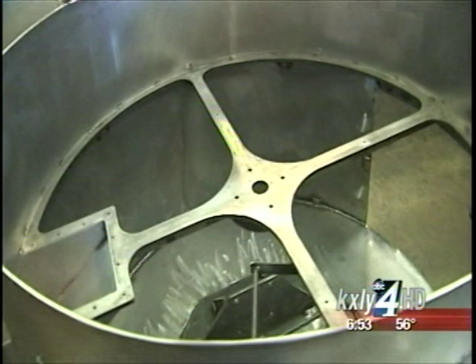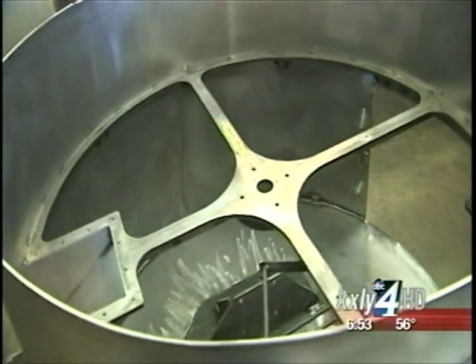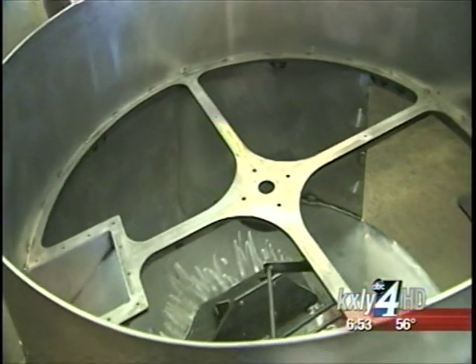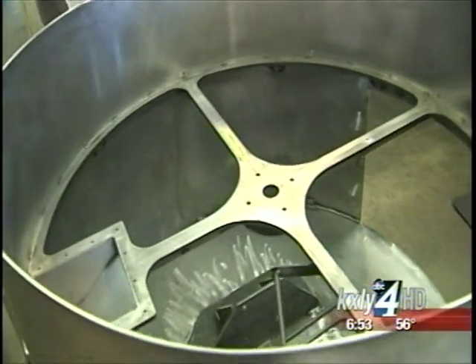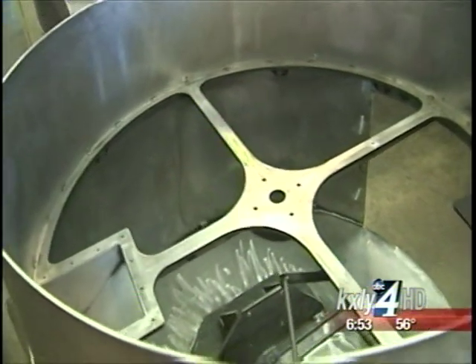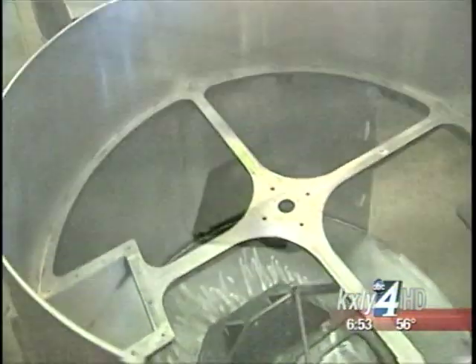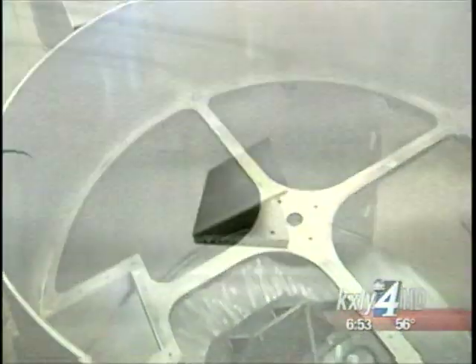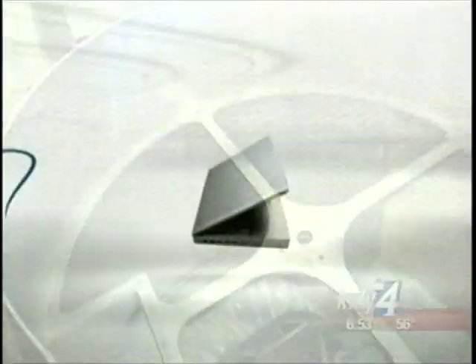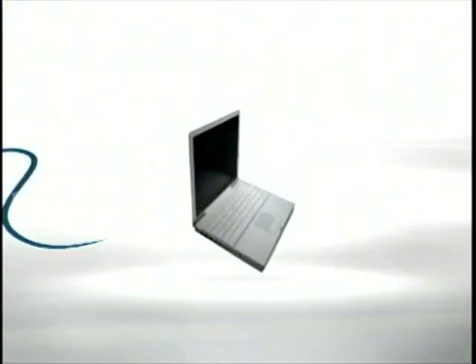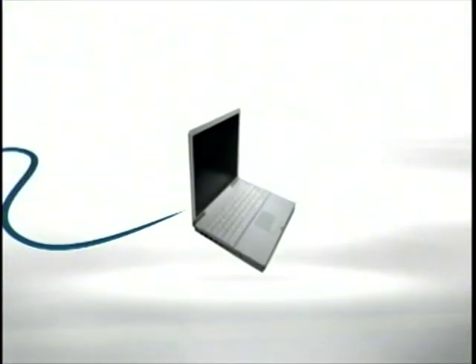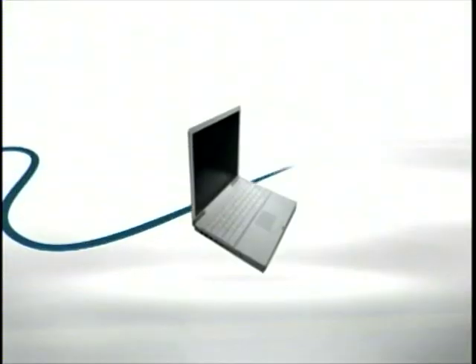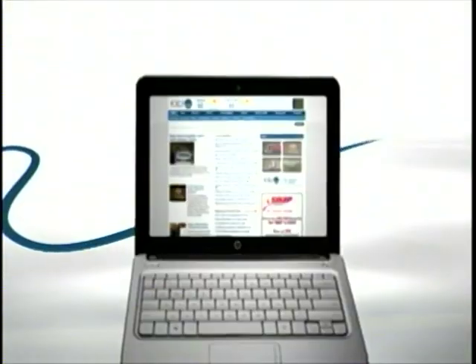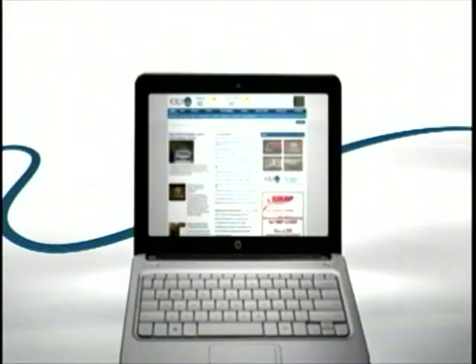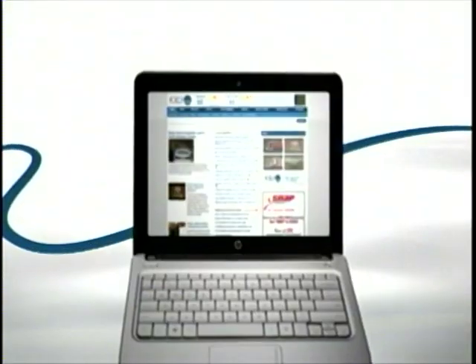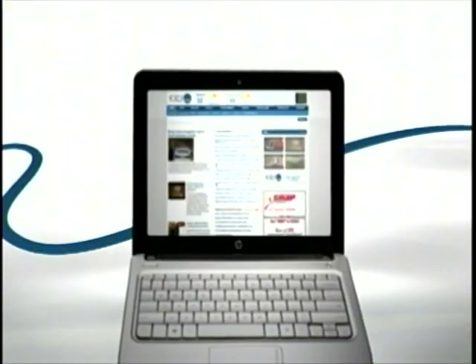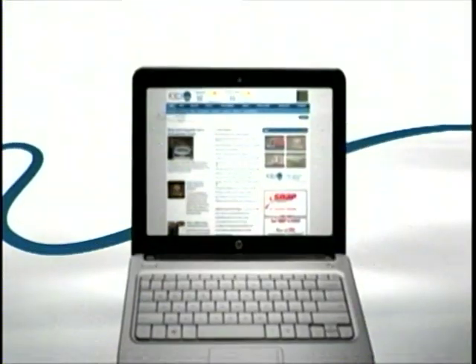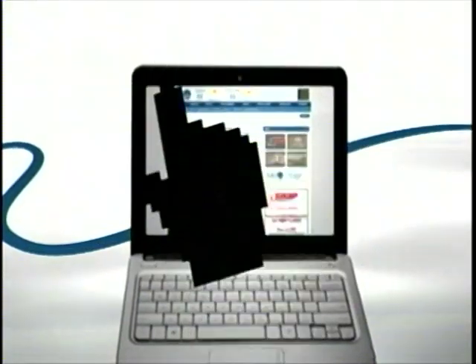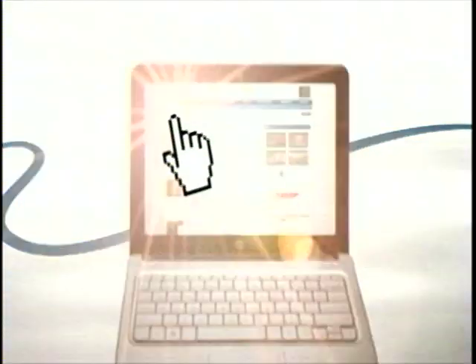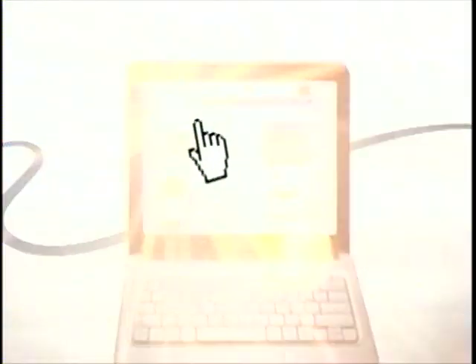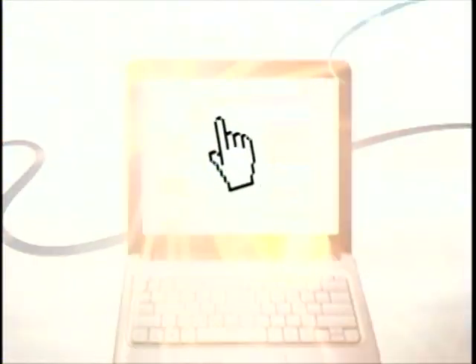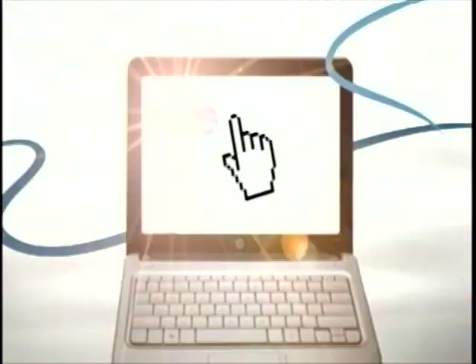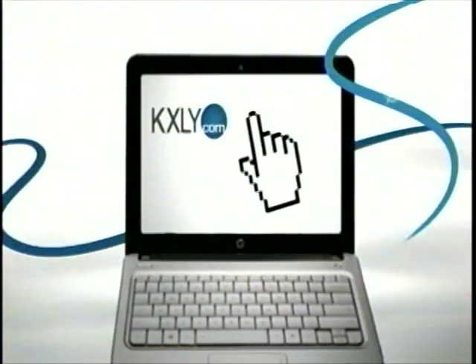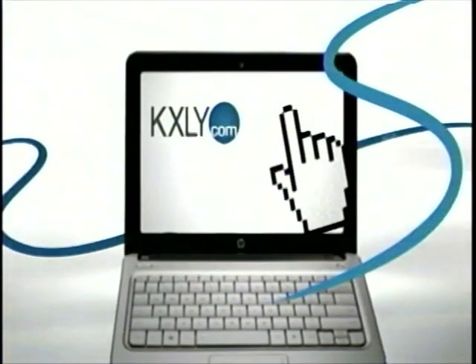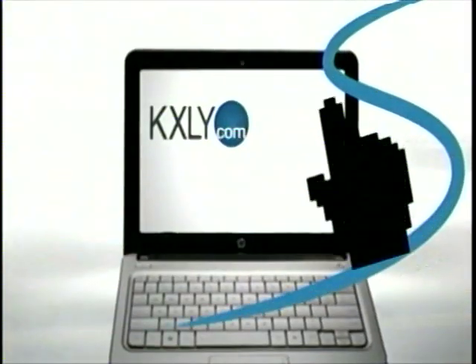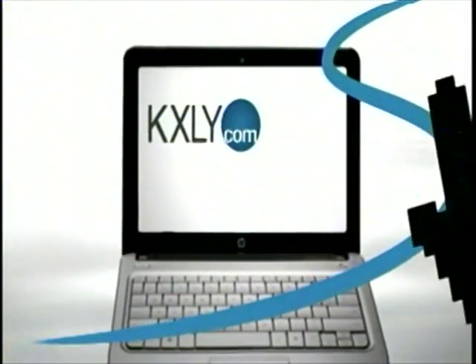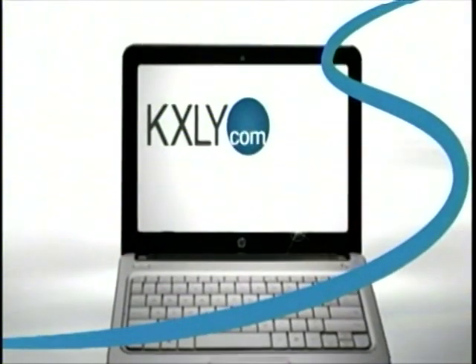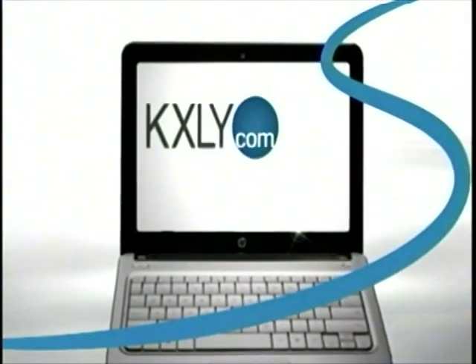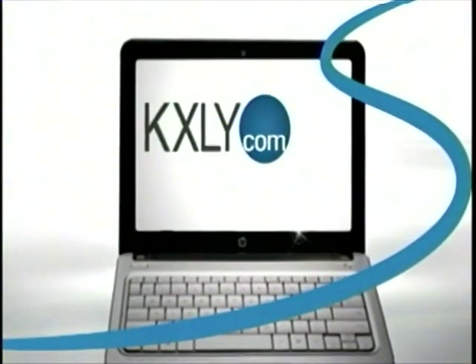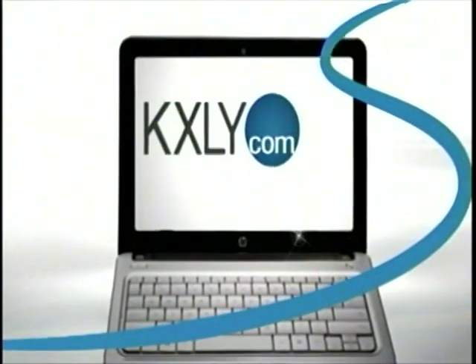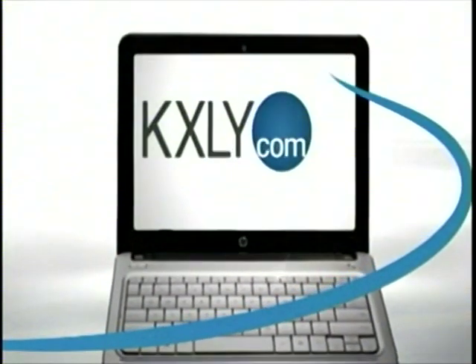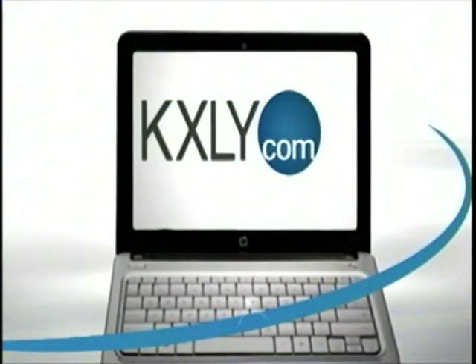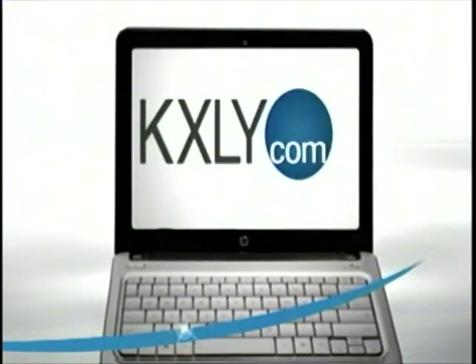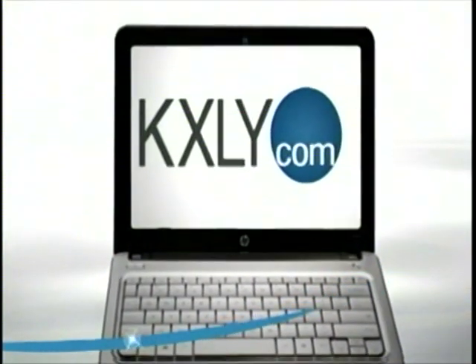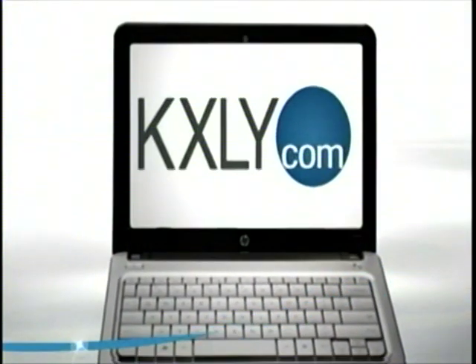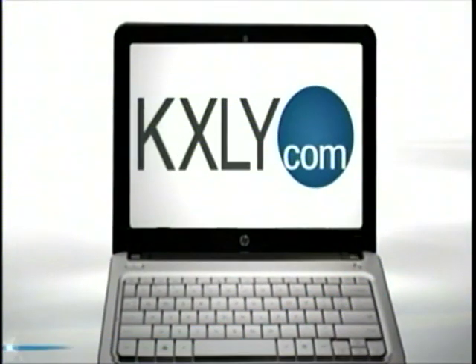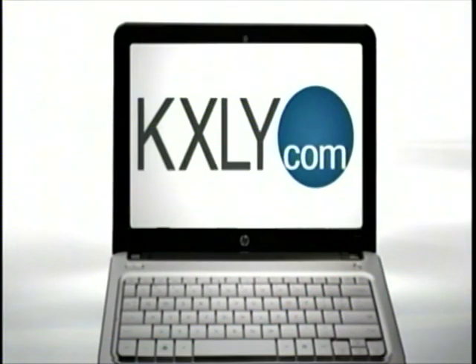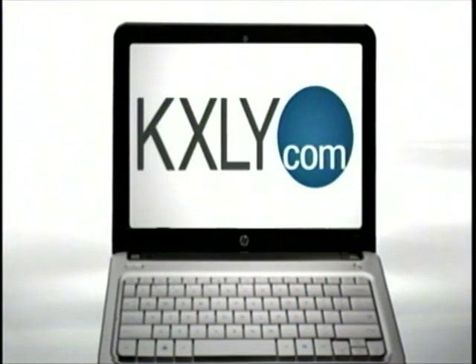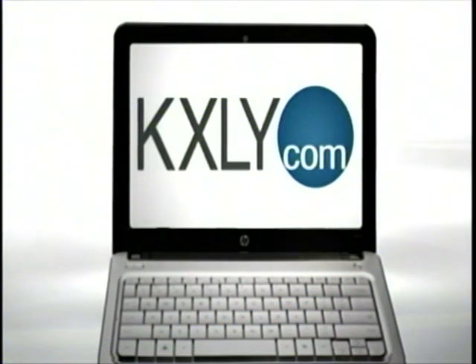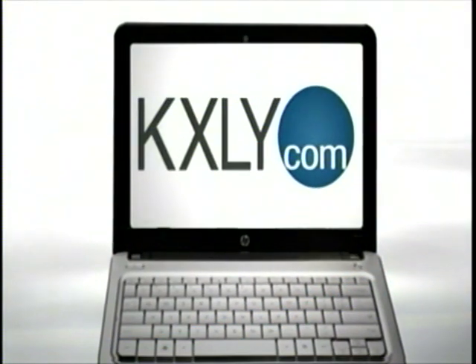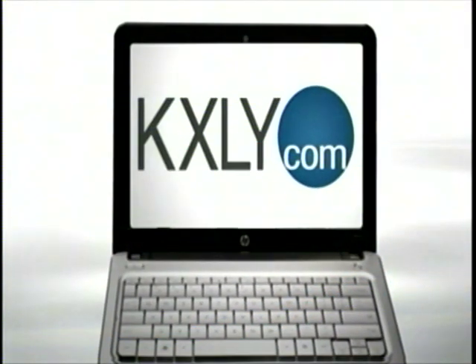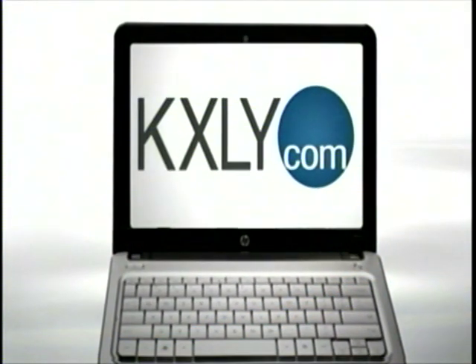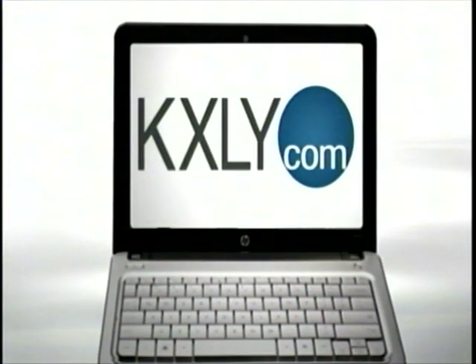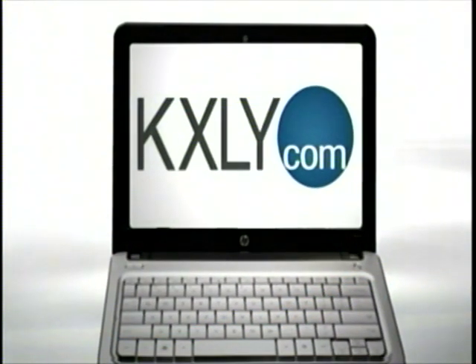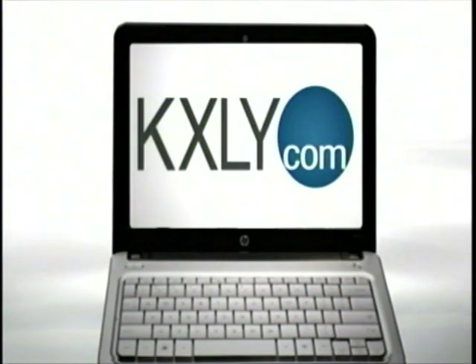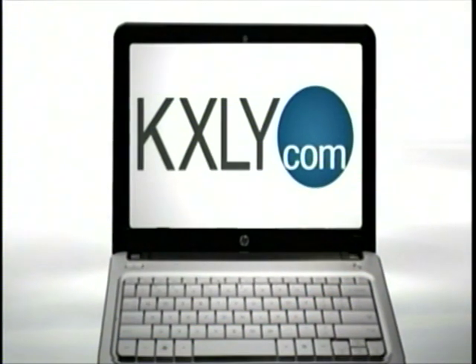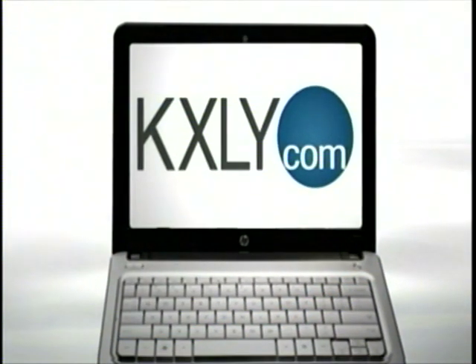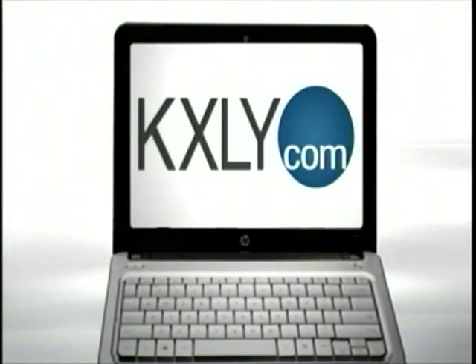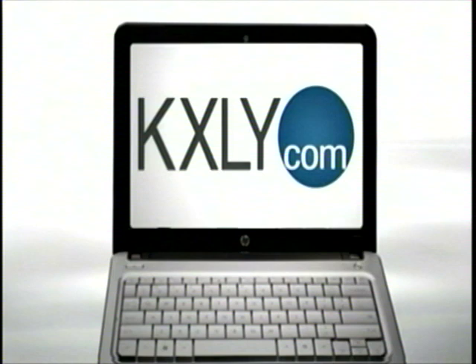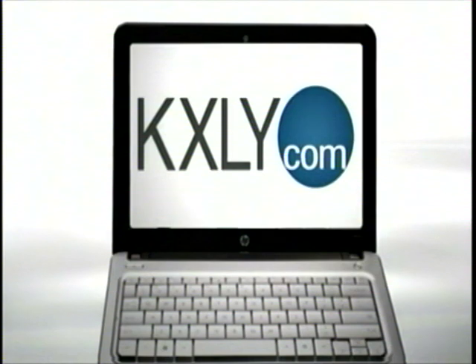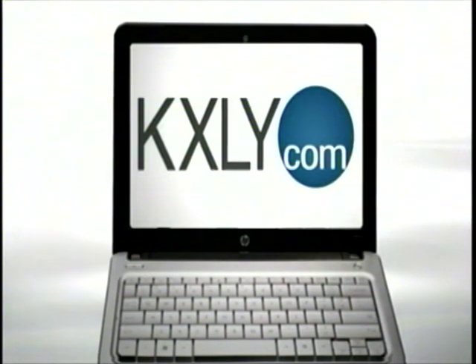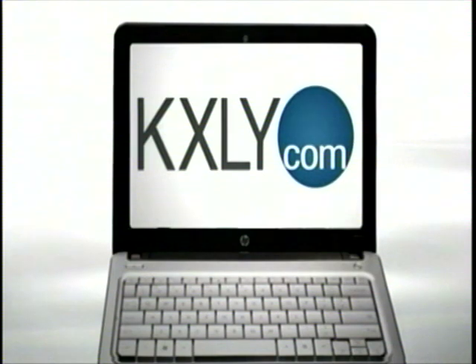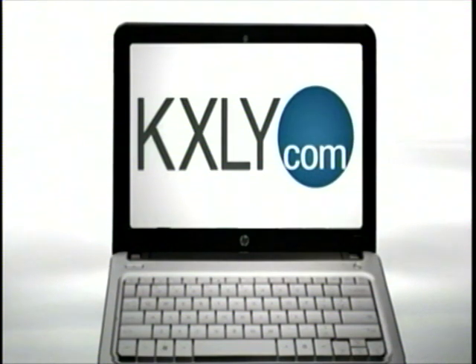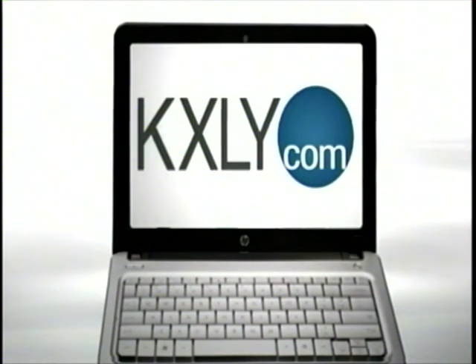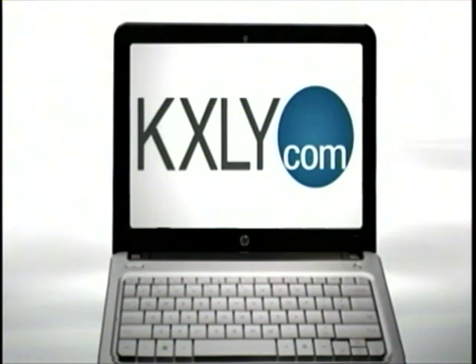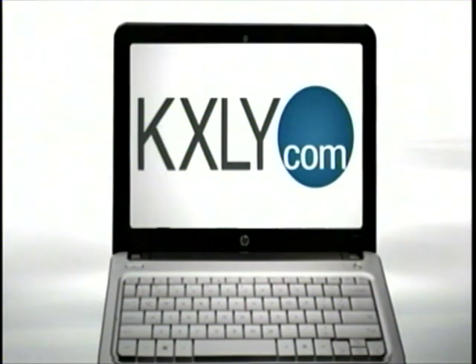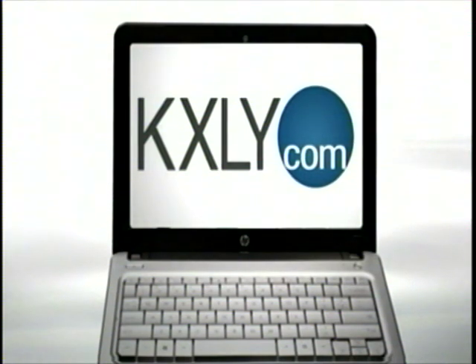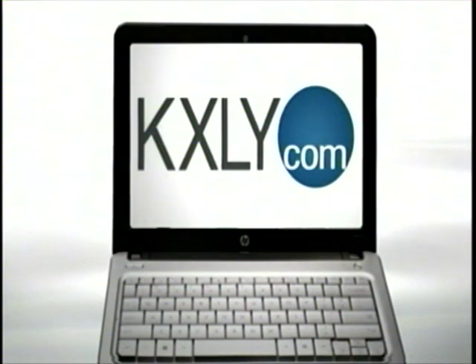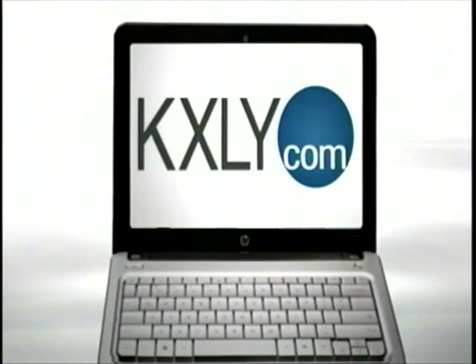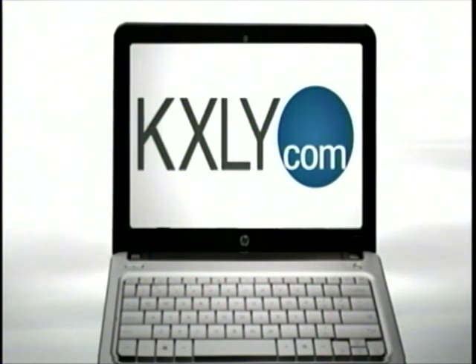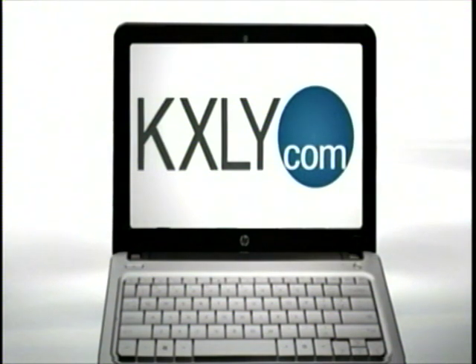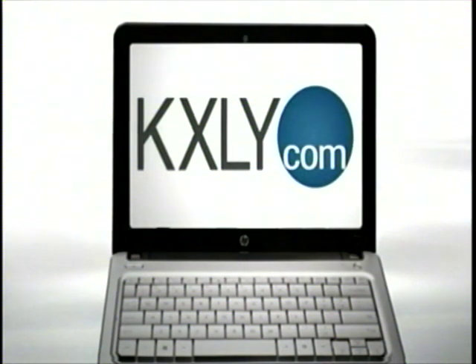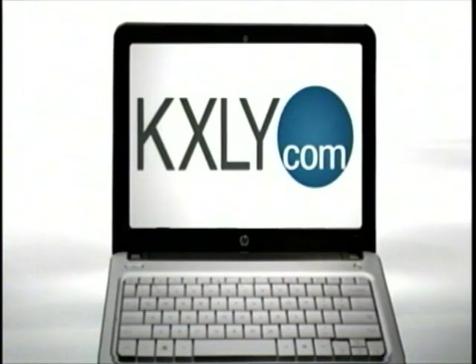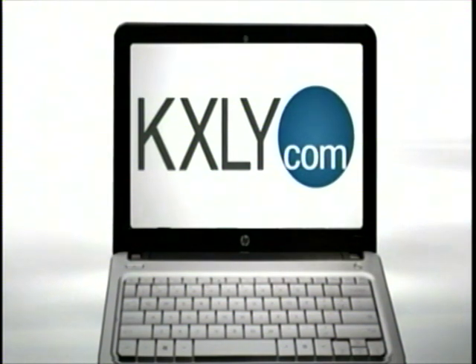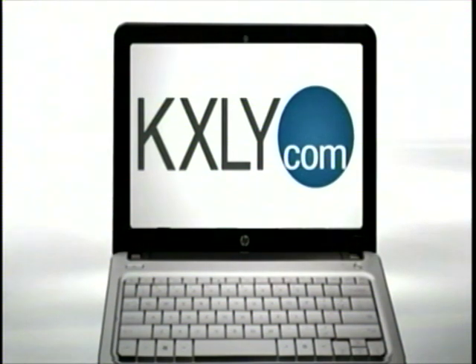You can go to KXOI.com and click on the Spotlight tab to watch this story and other Made in the Northwest features. We'll be right back.